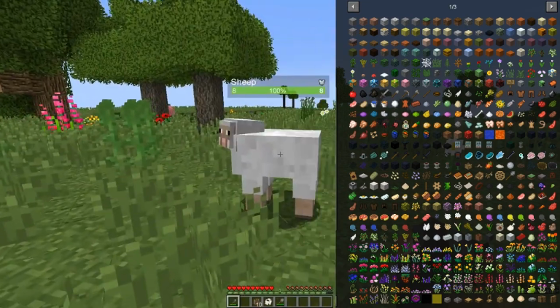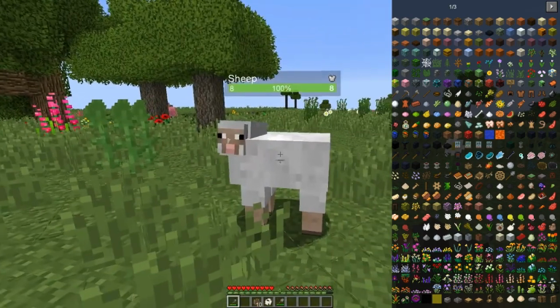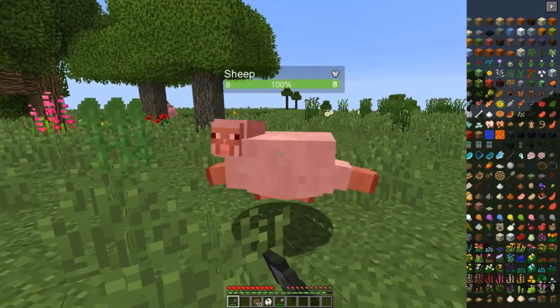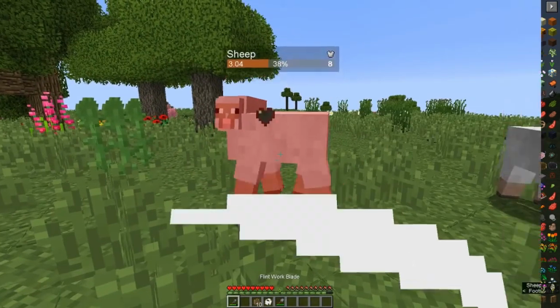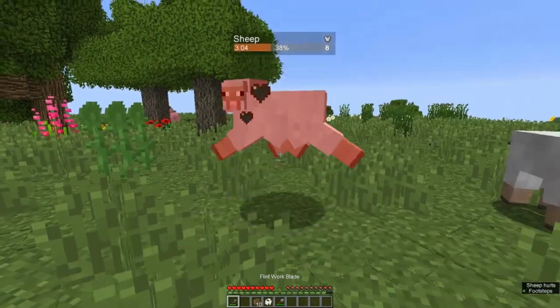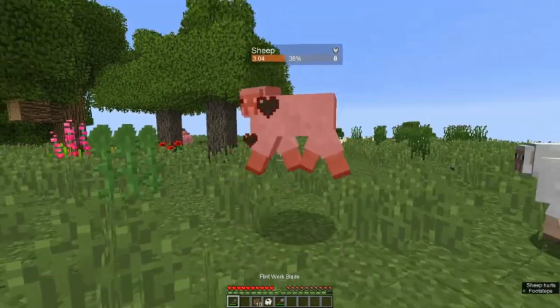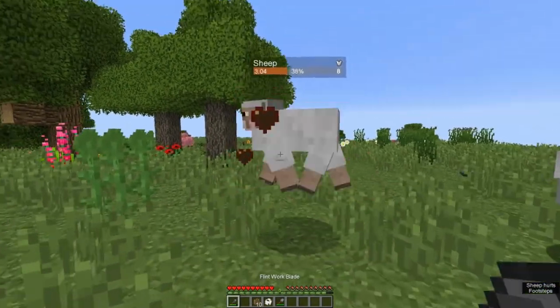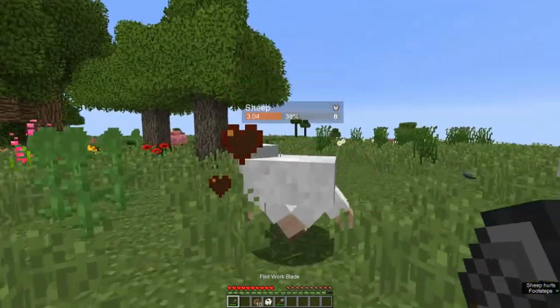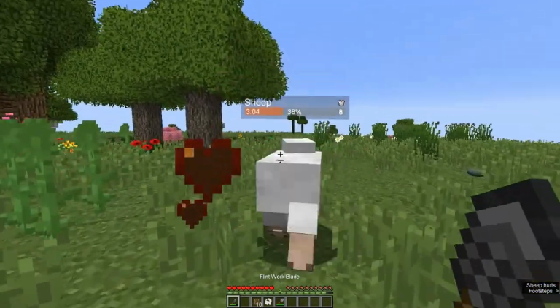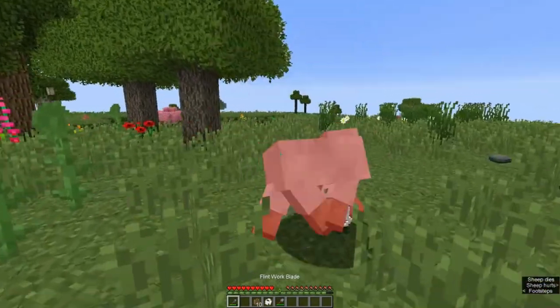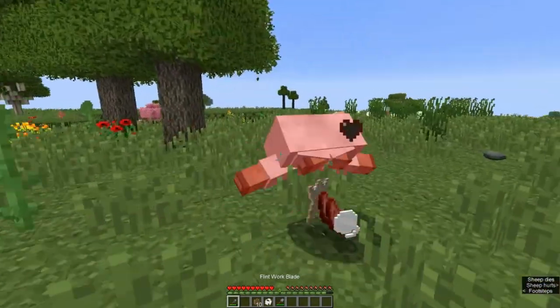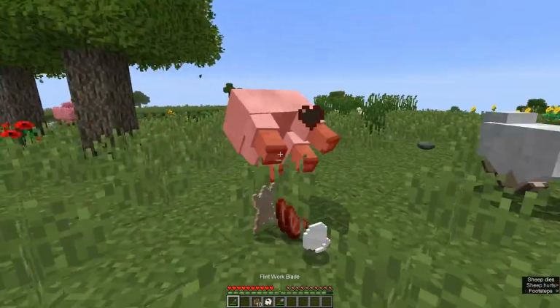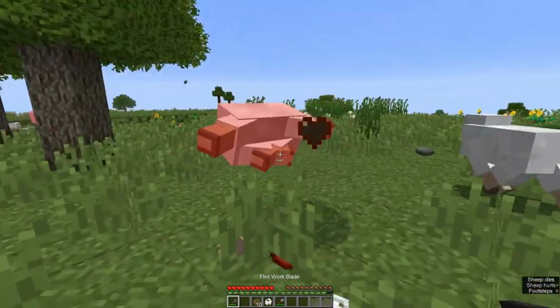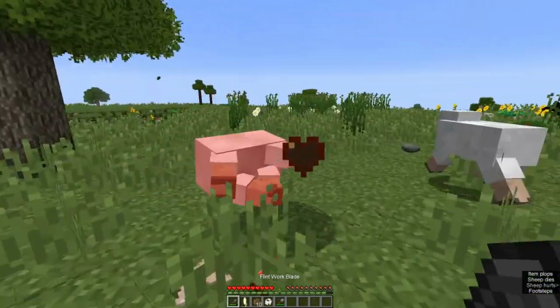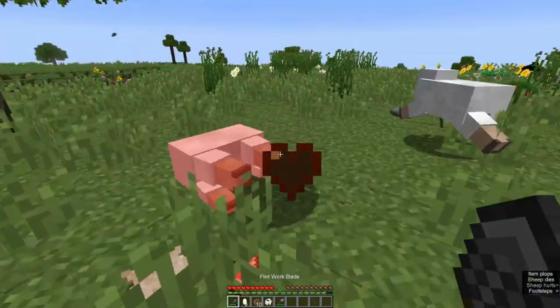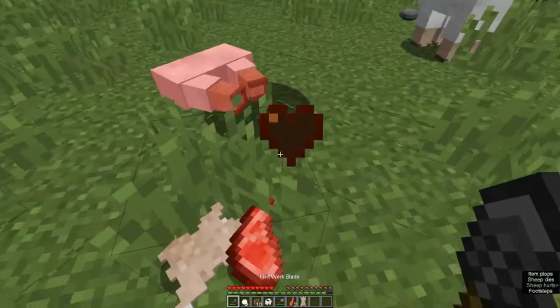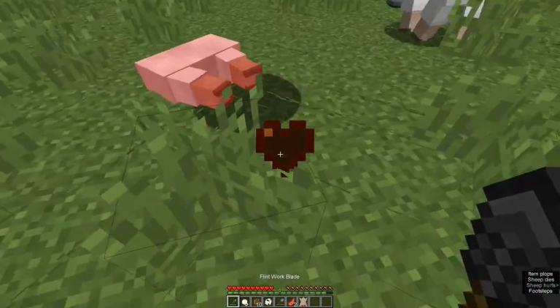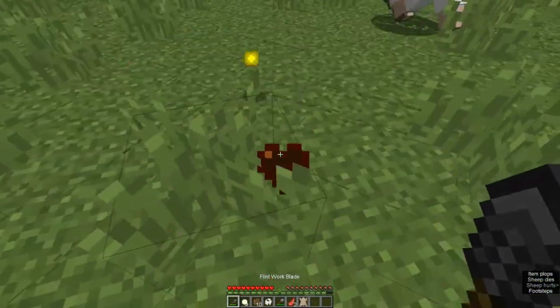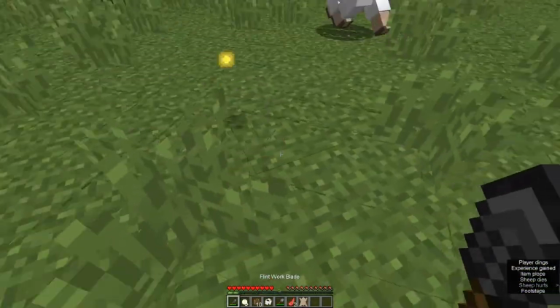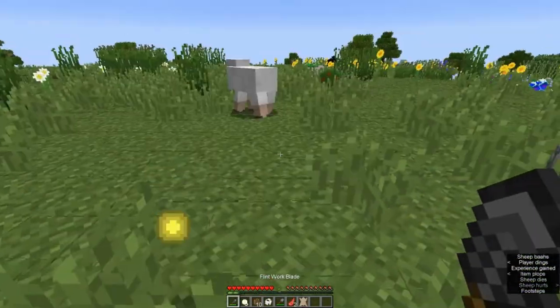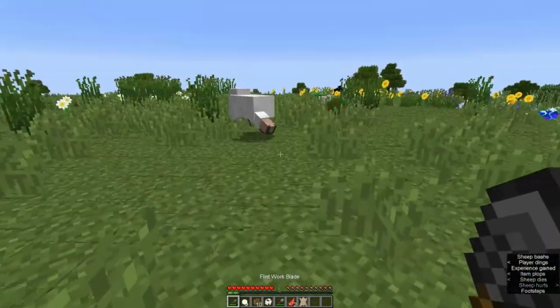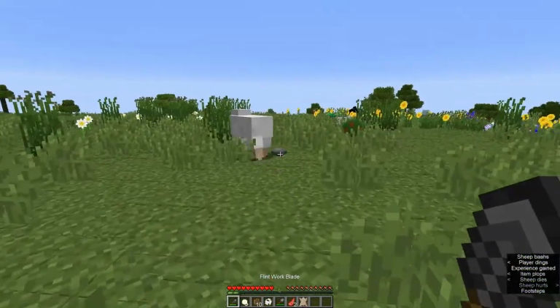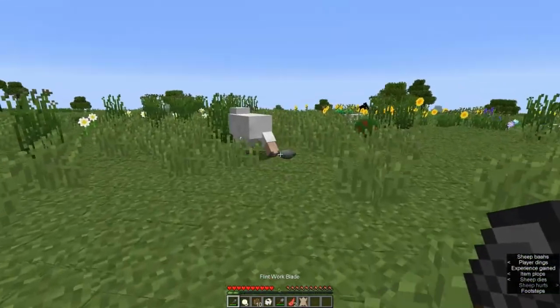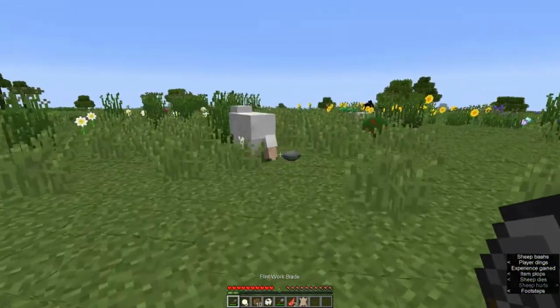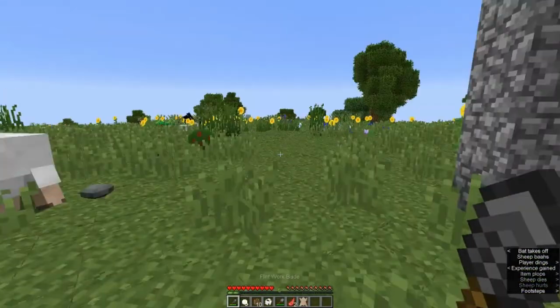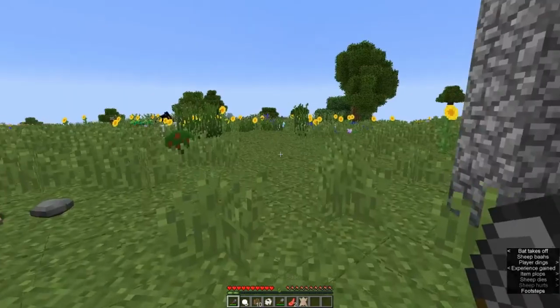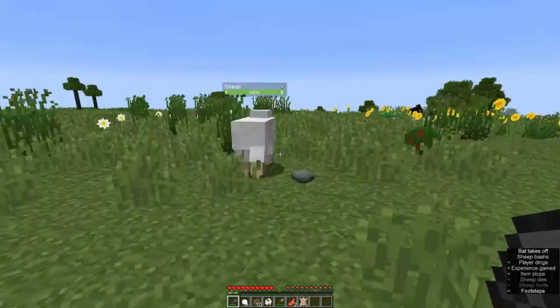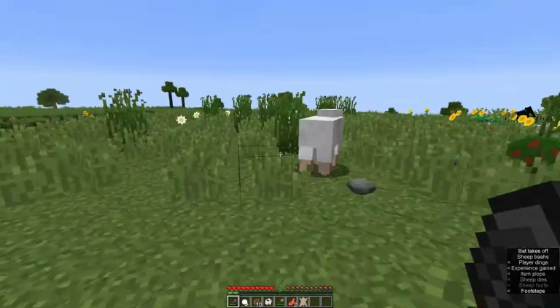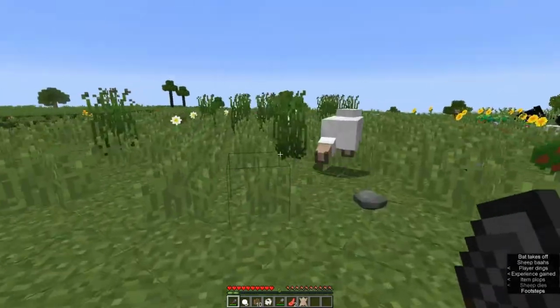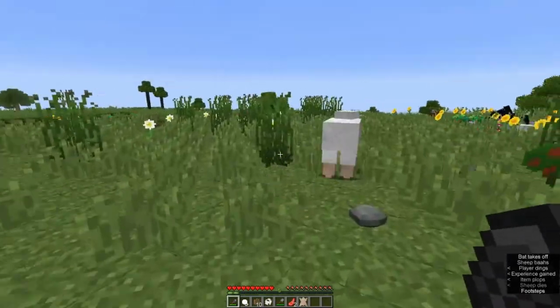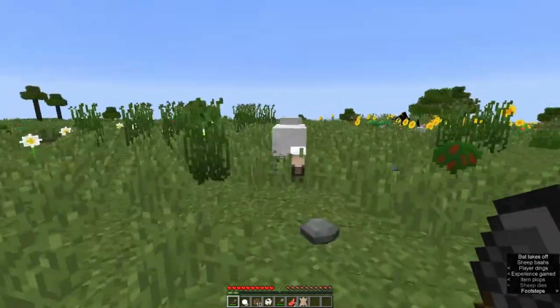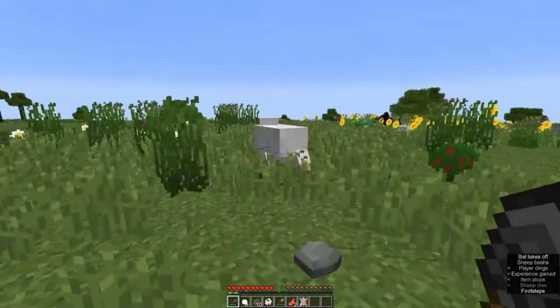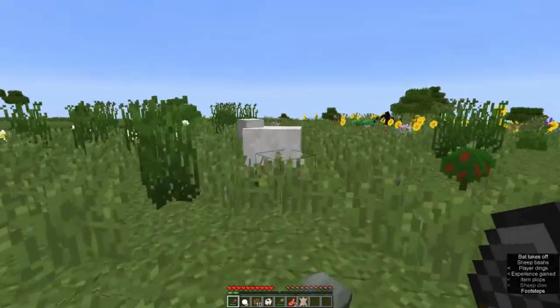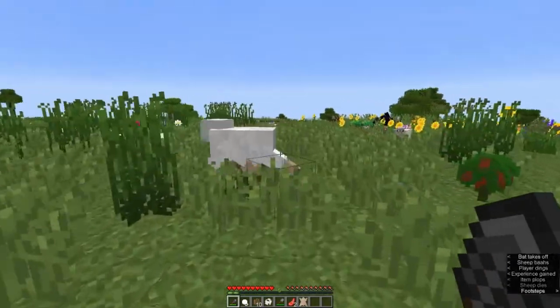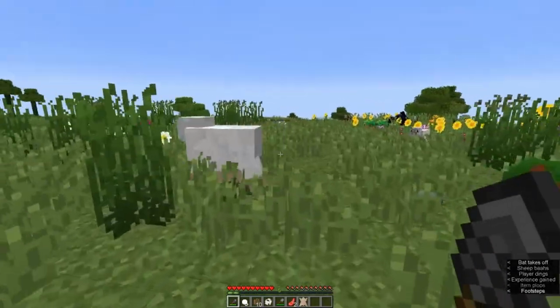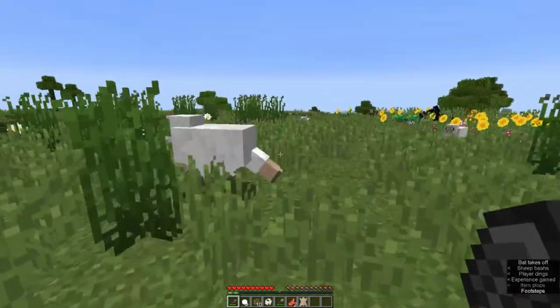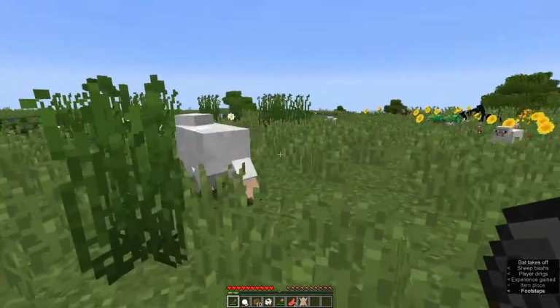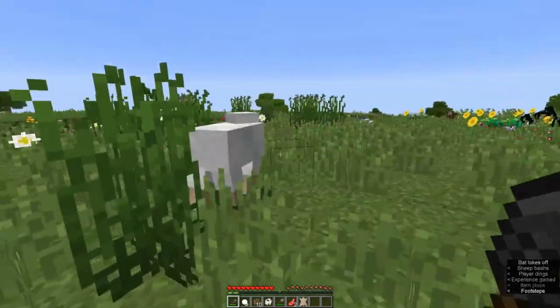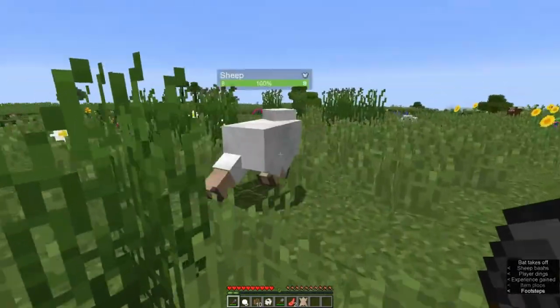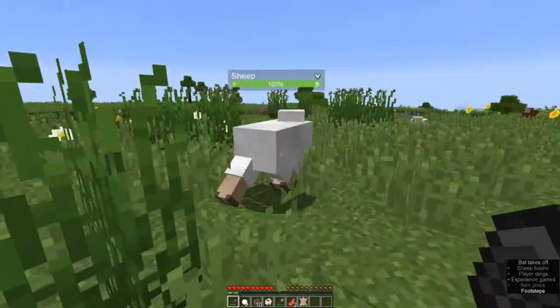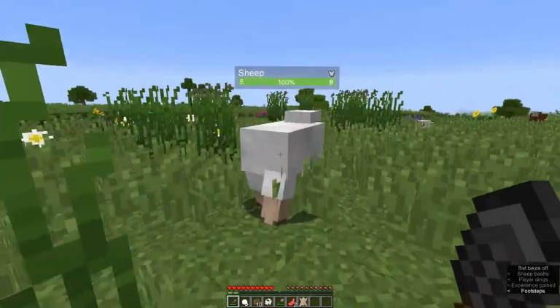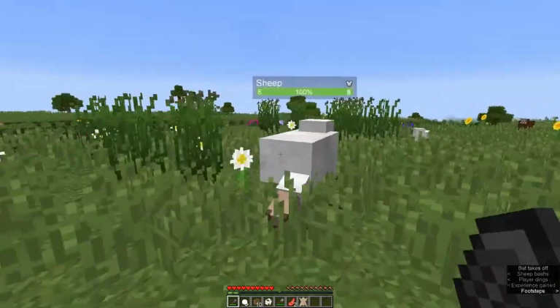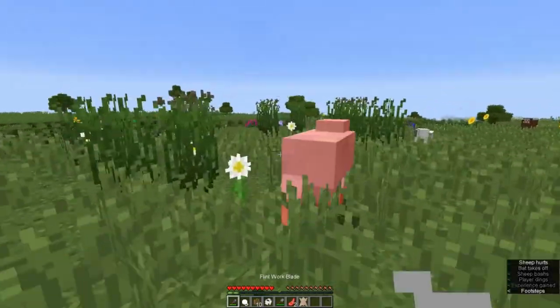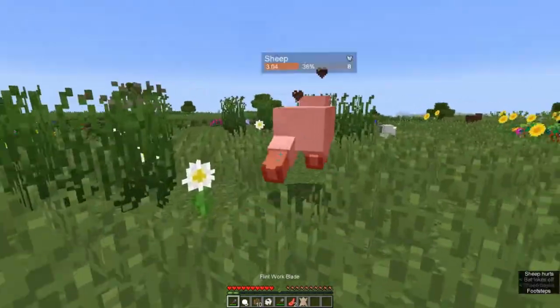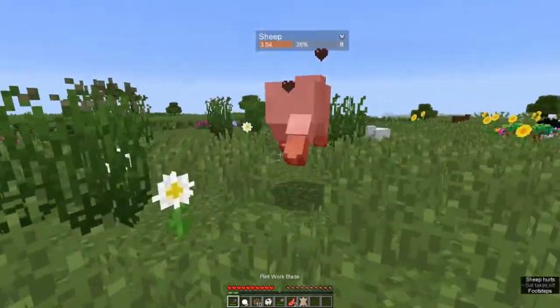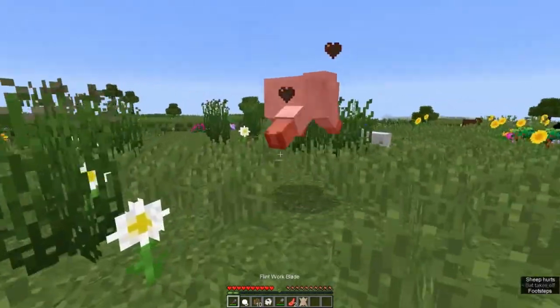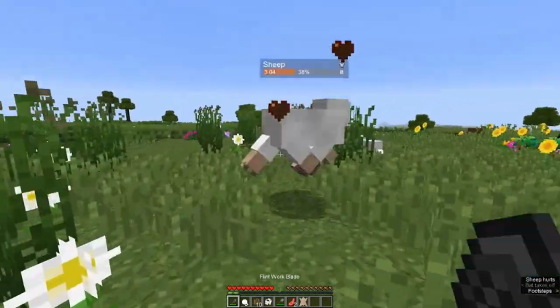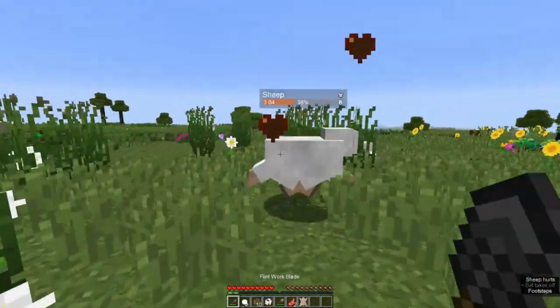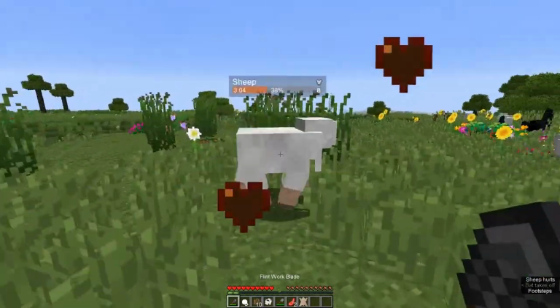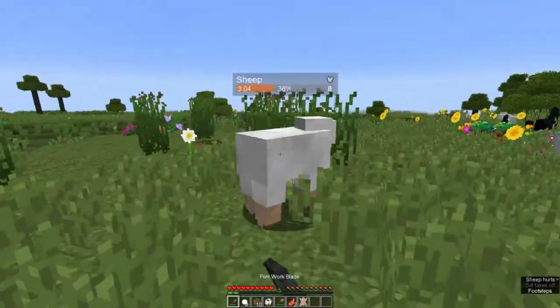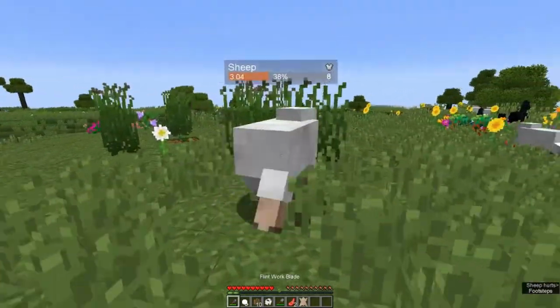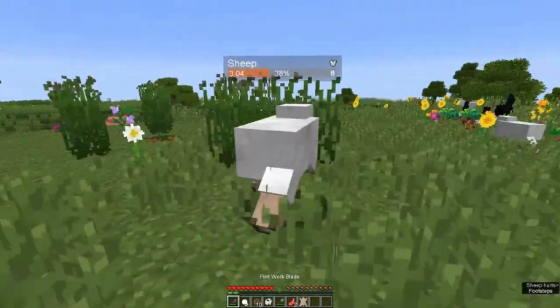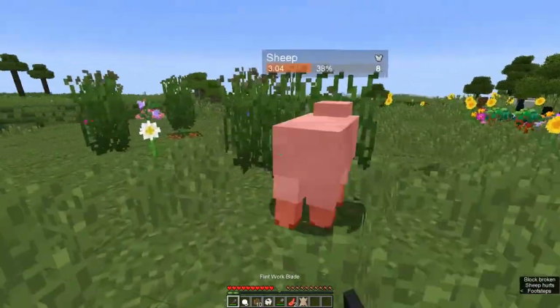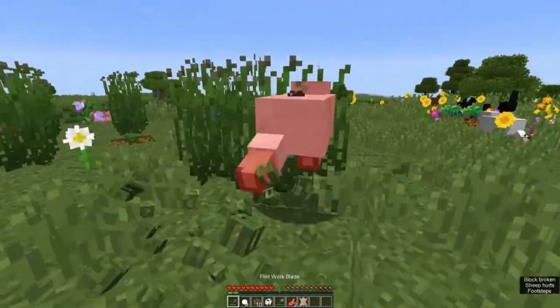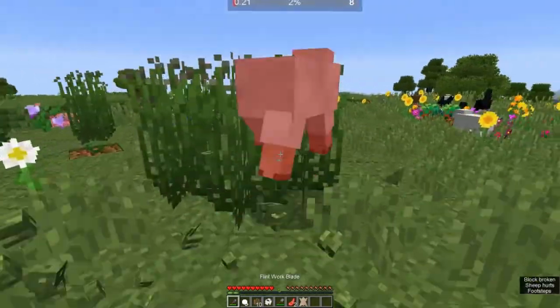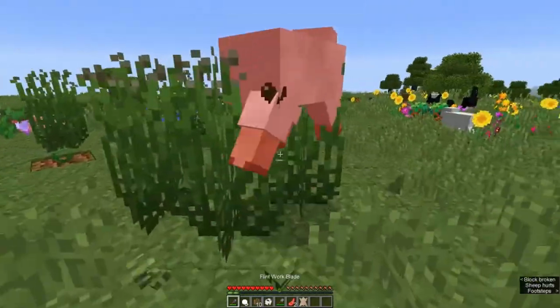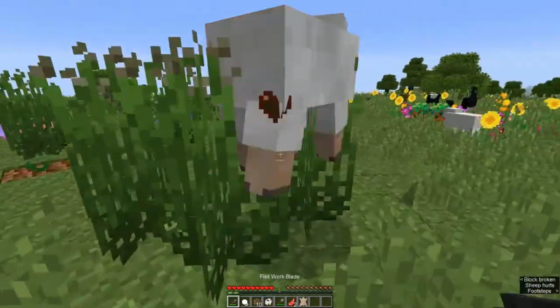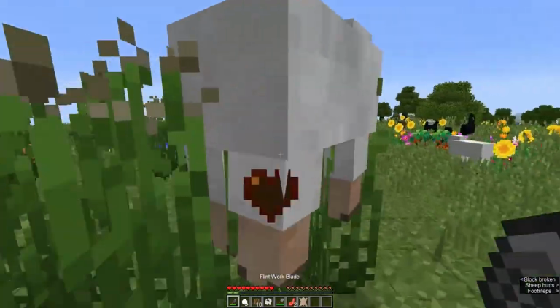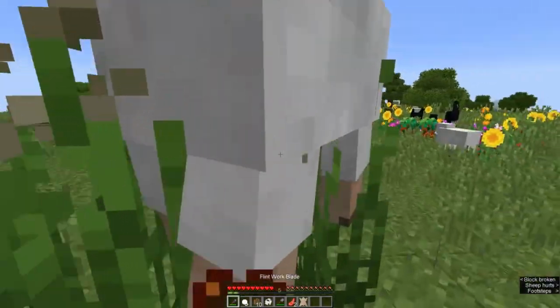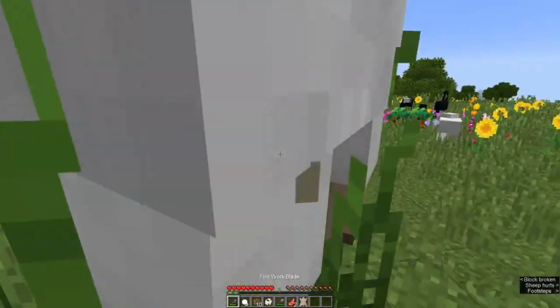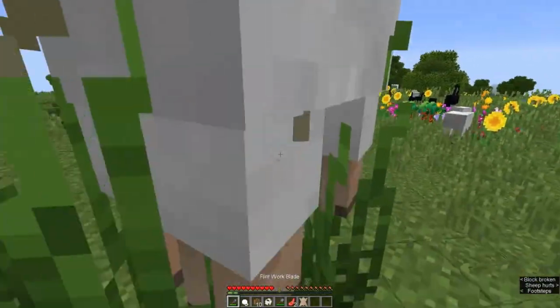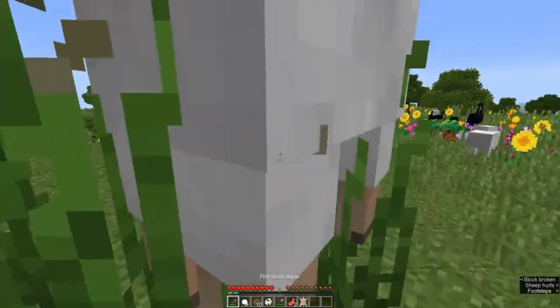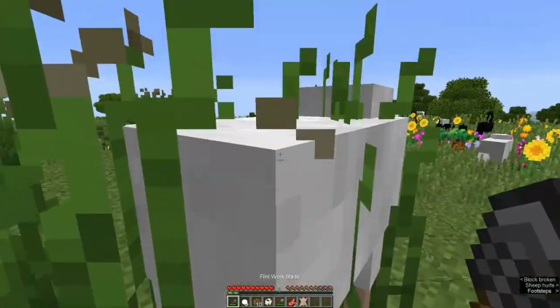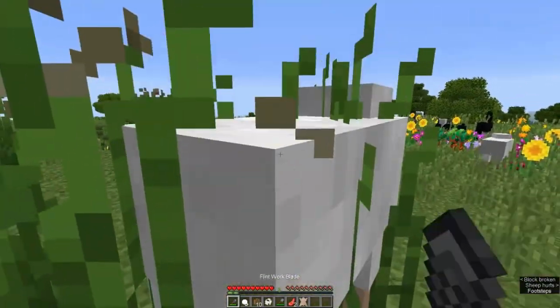Finally, the work blade can be used as a starter weapon, dealing 5 attack damage, though you should upgrade to the stone axe as soon as you can.